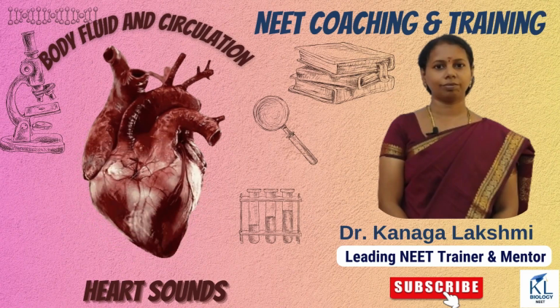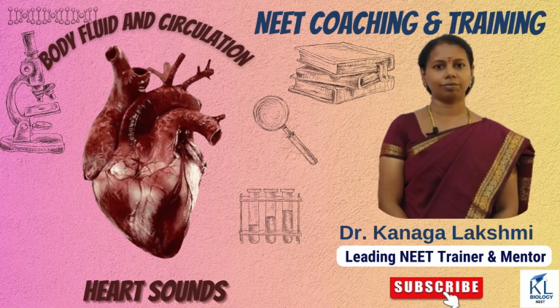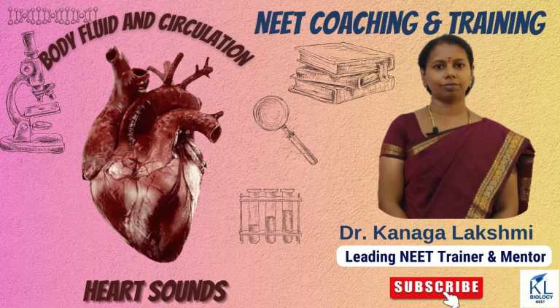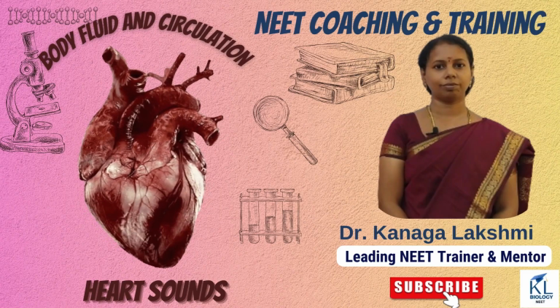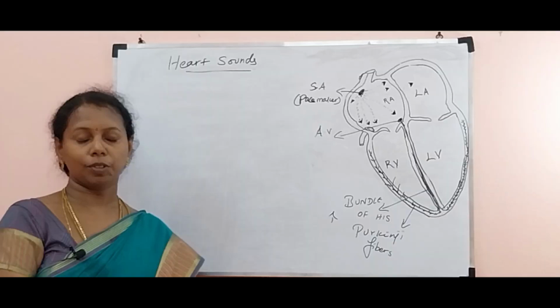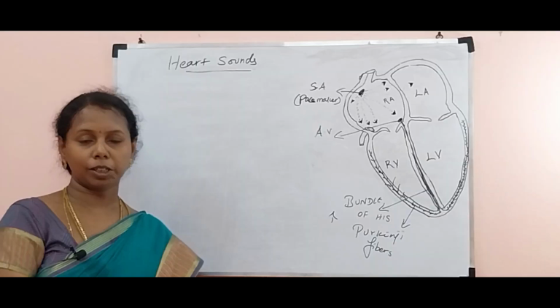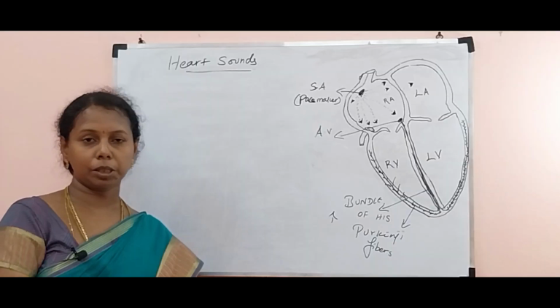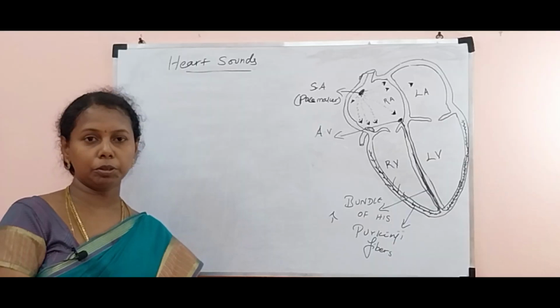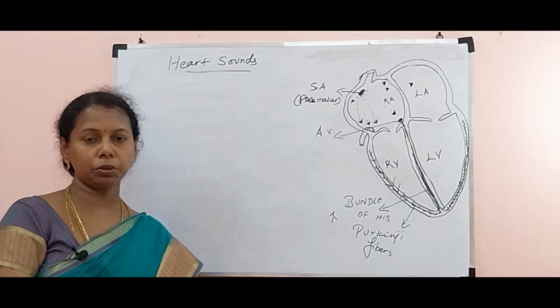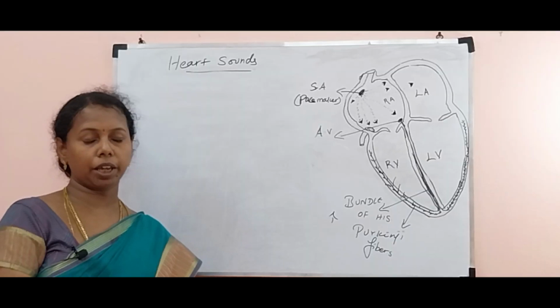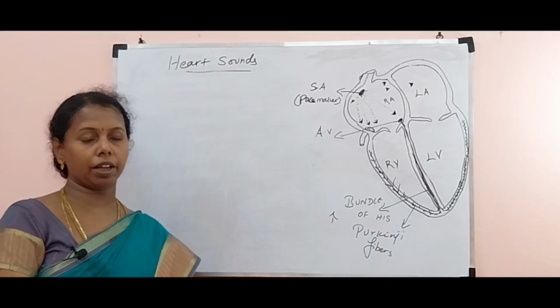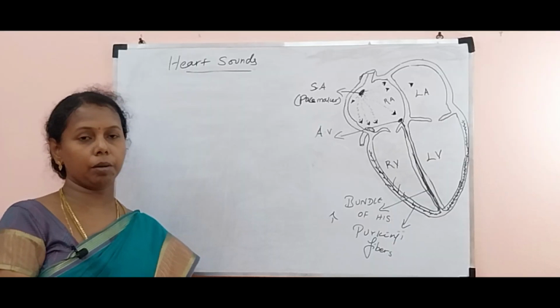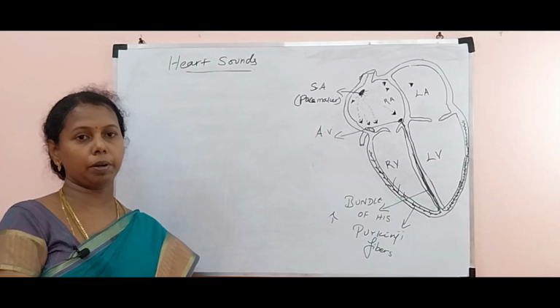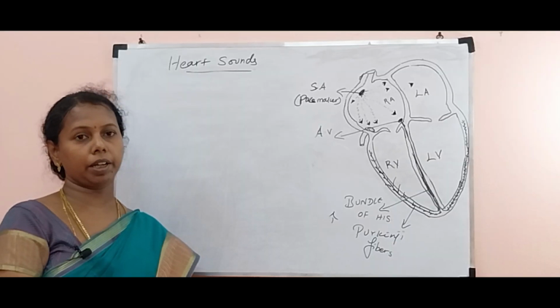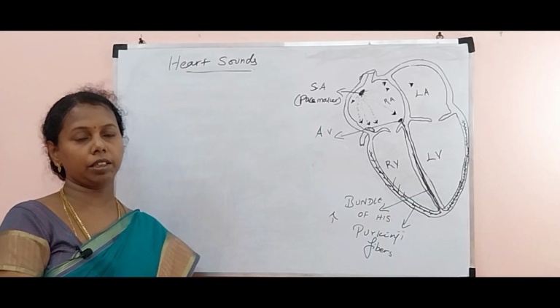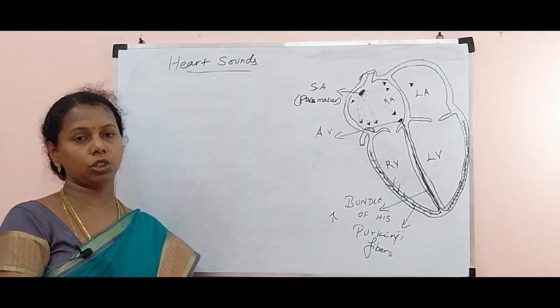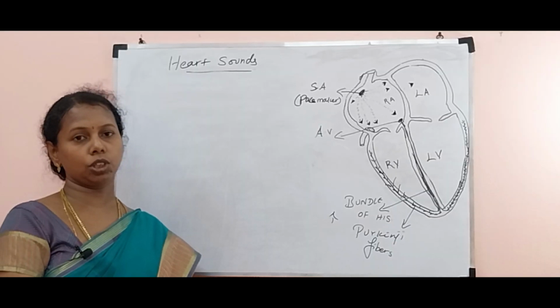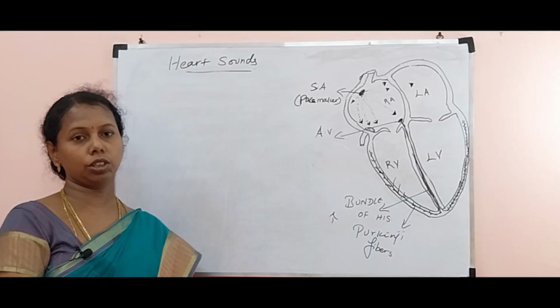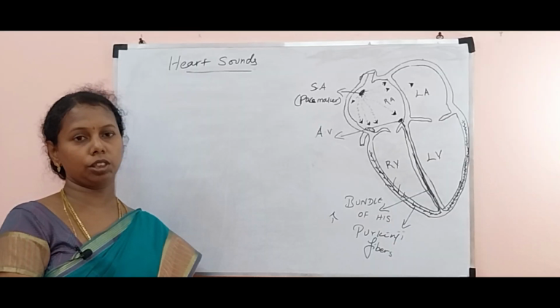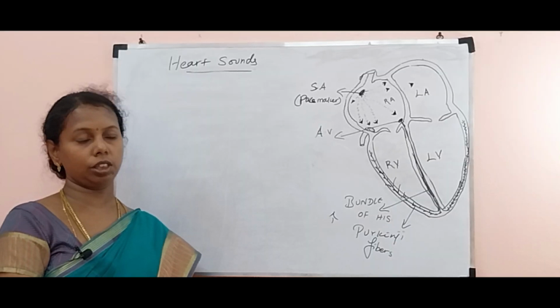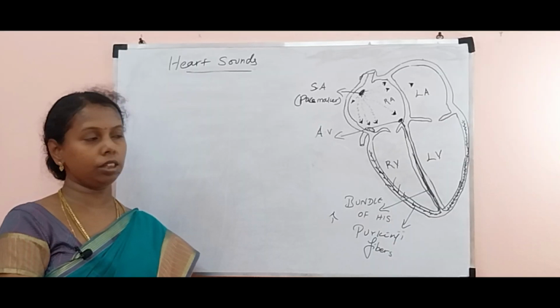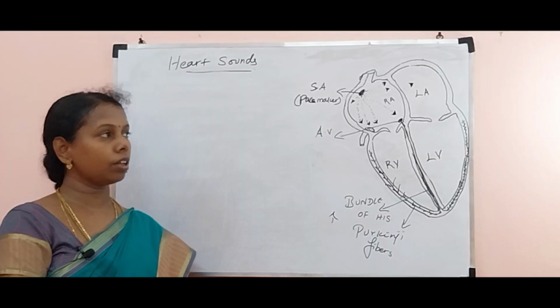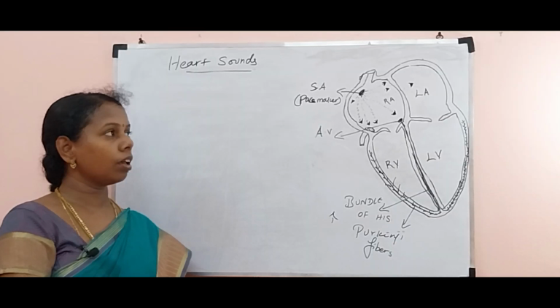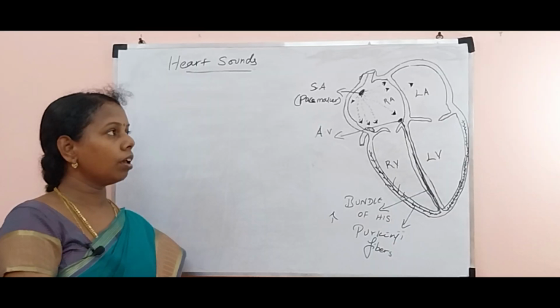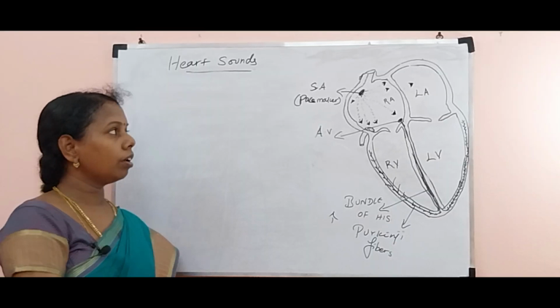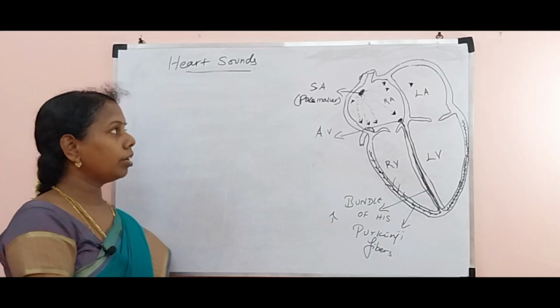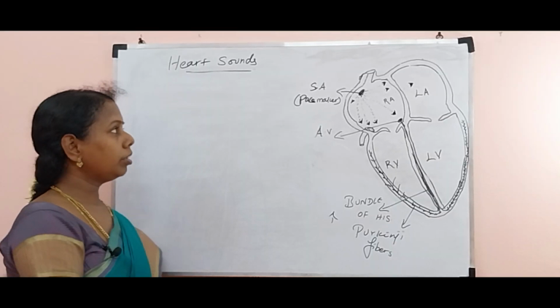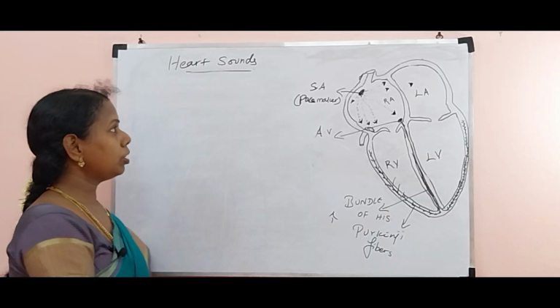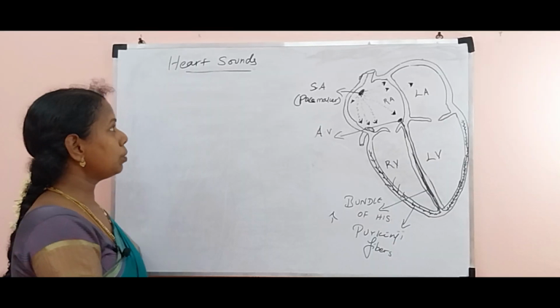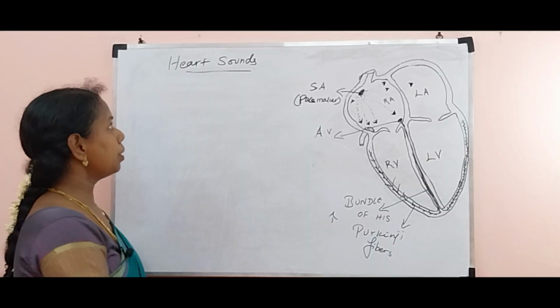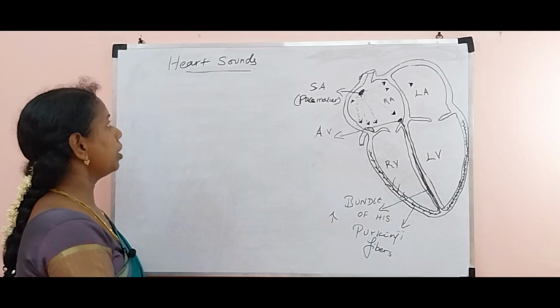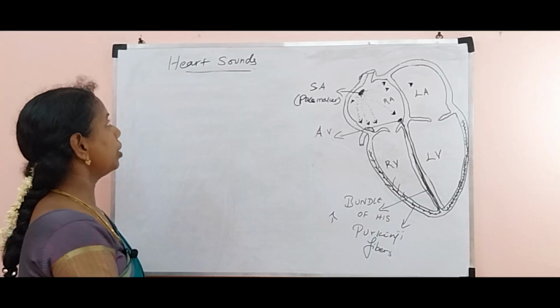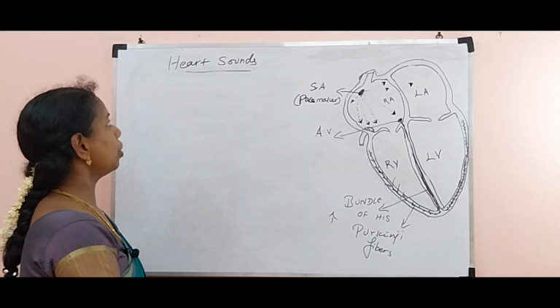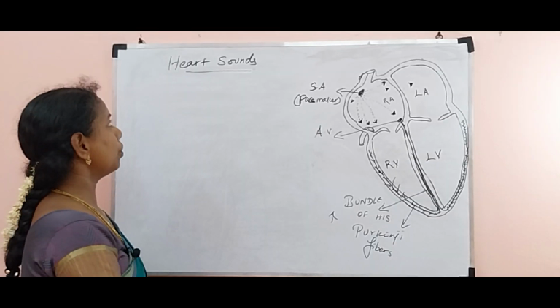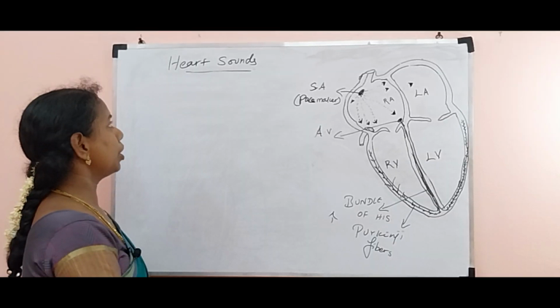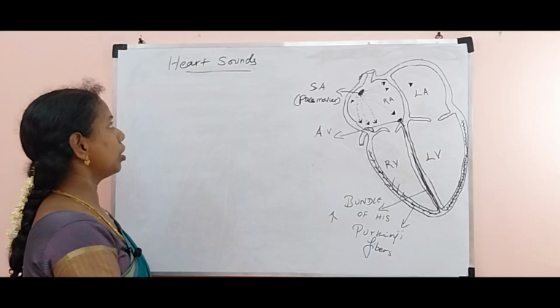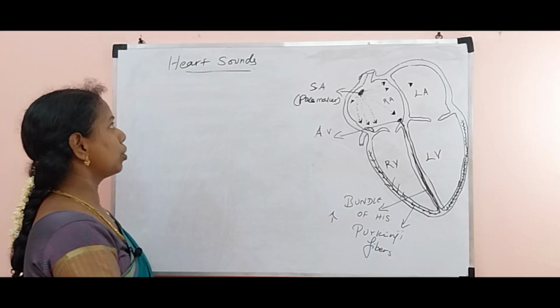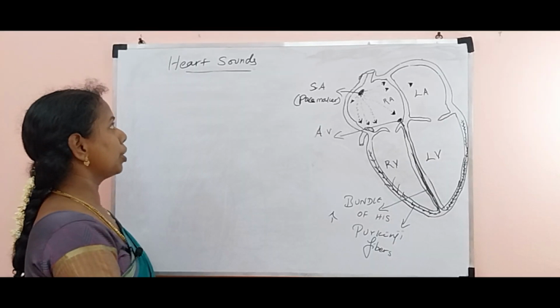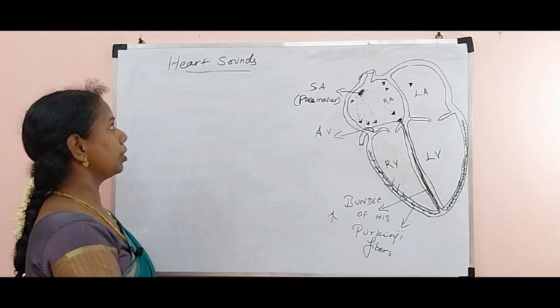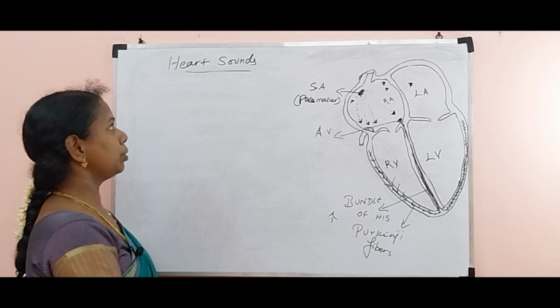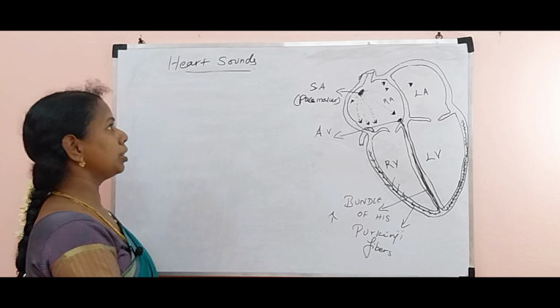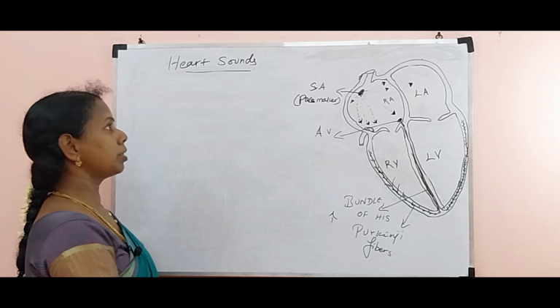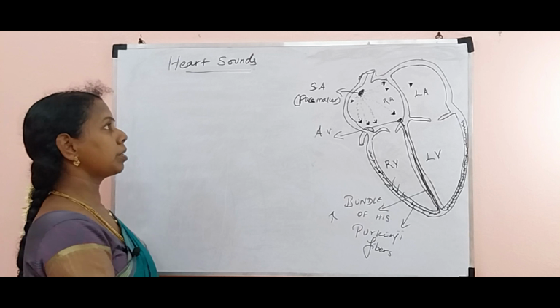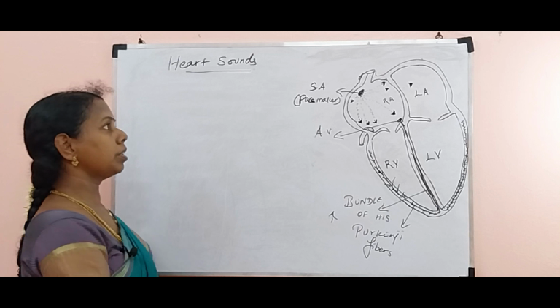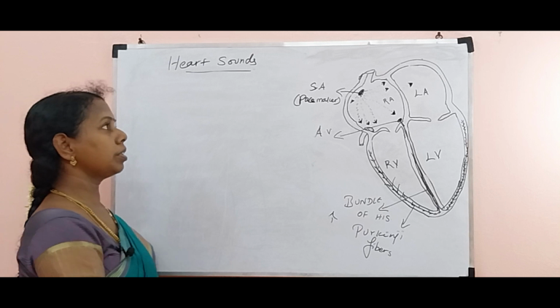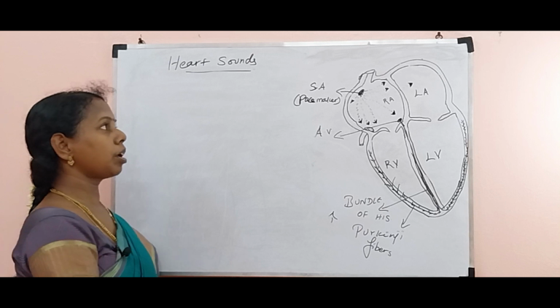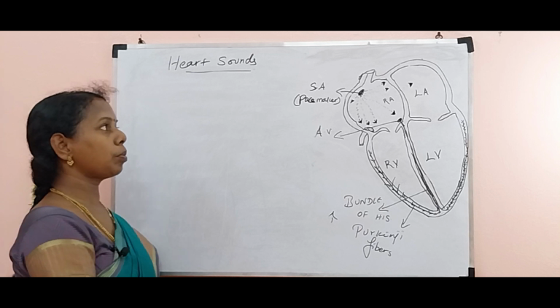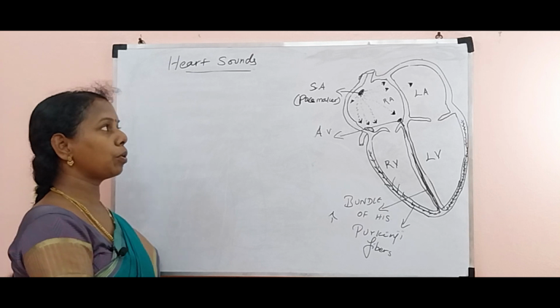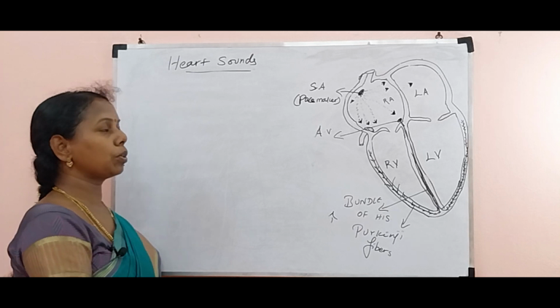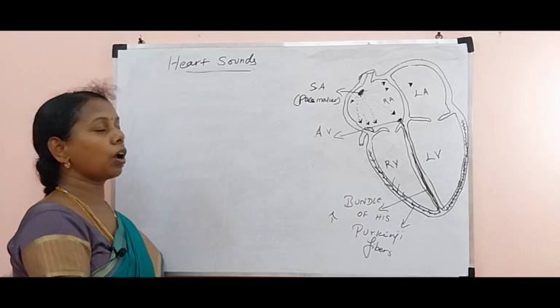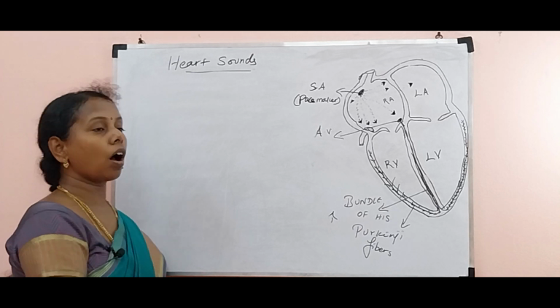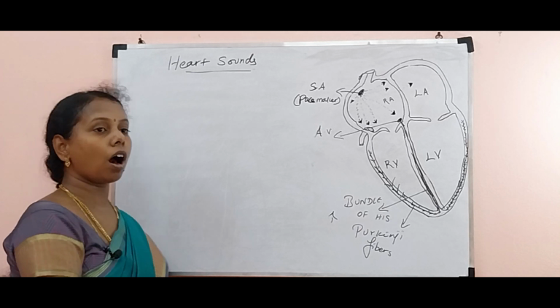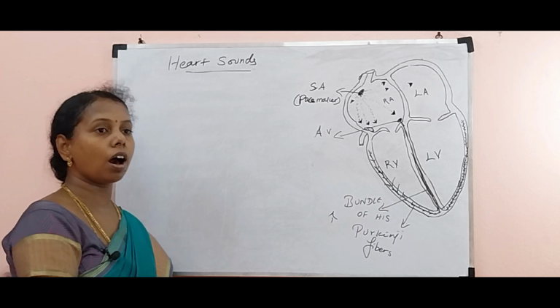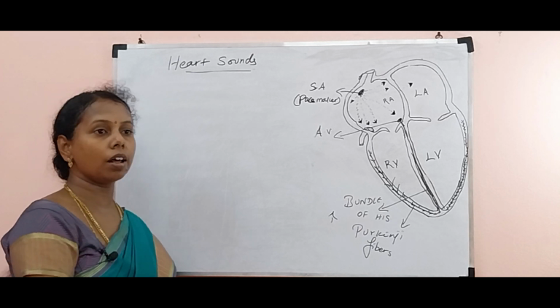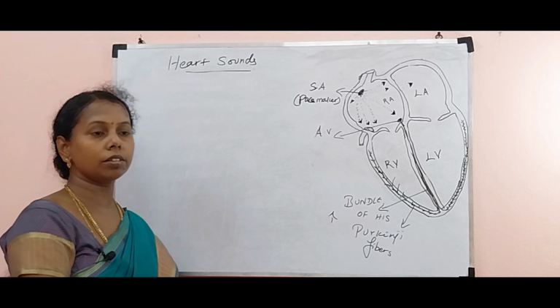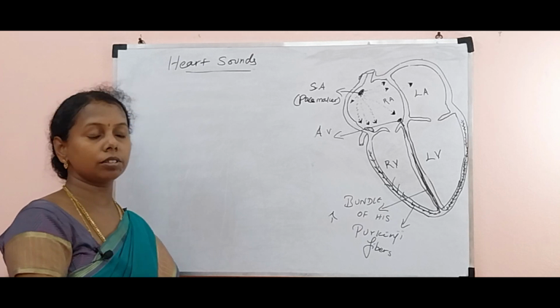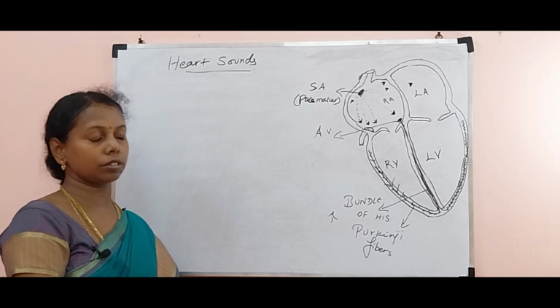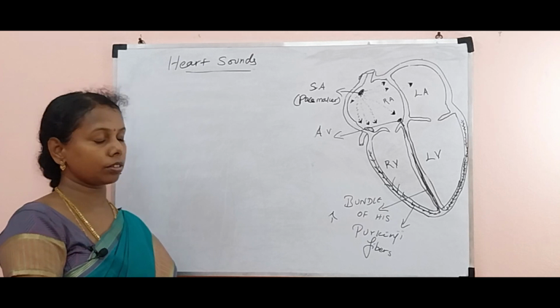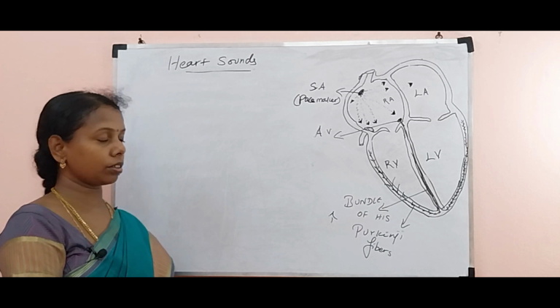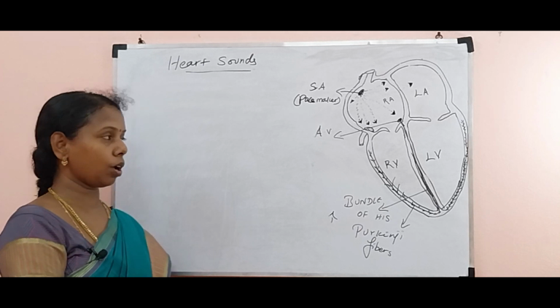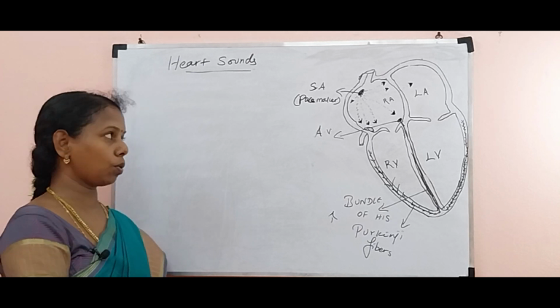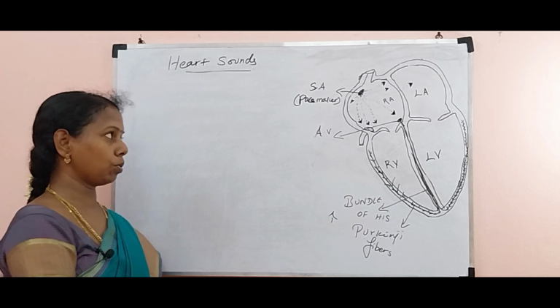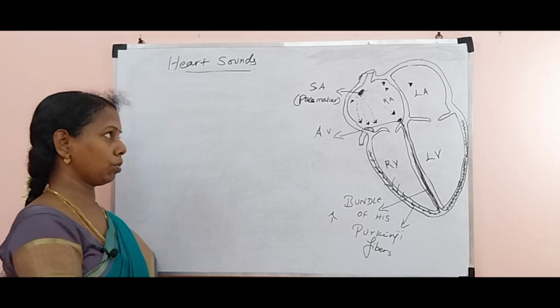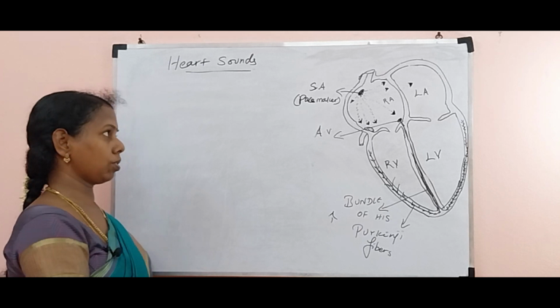Welcome to KL Biology. In this video we are going to discuss about heart sounds.